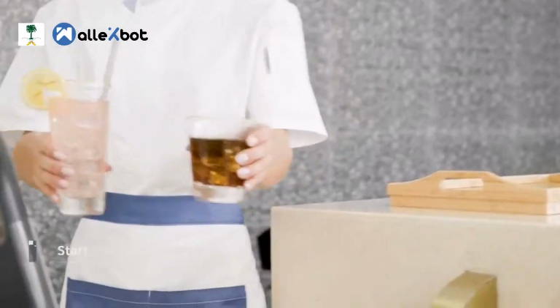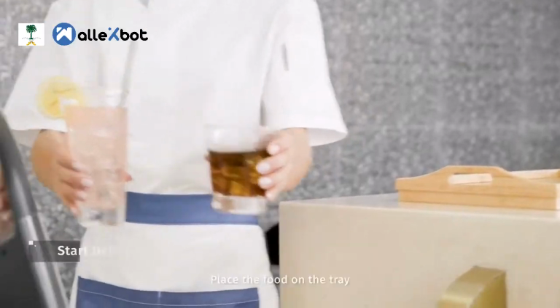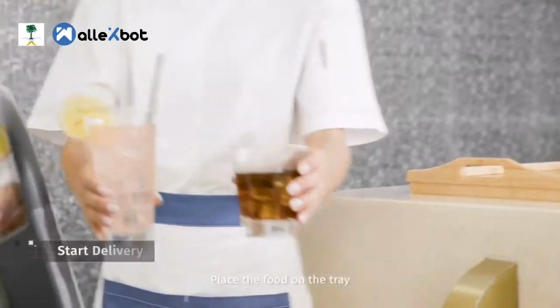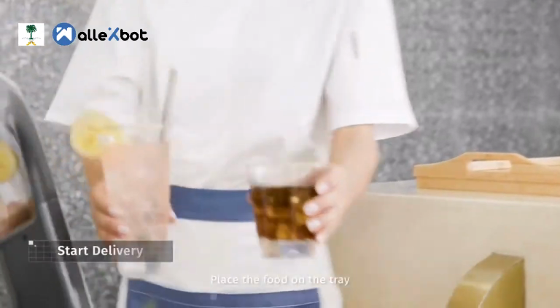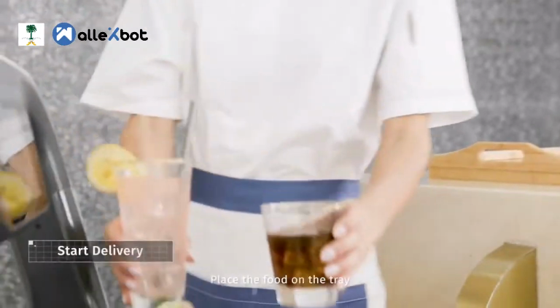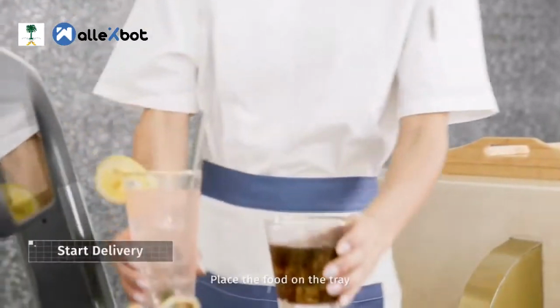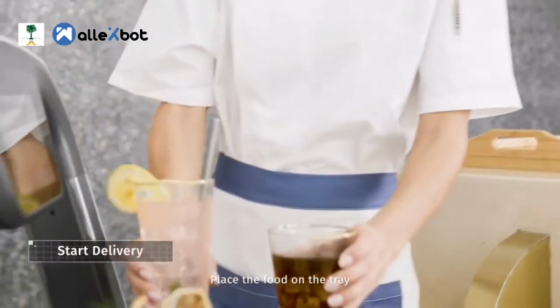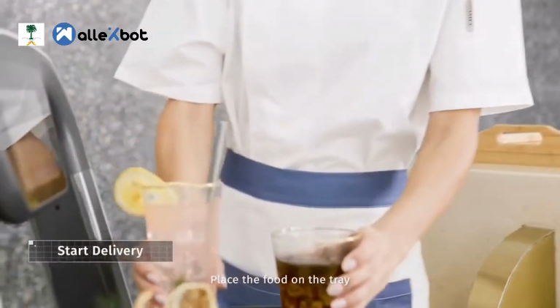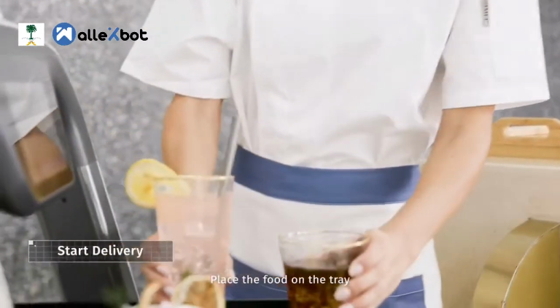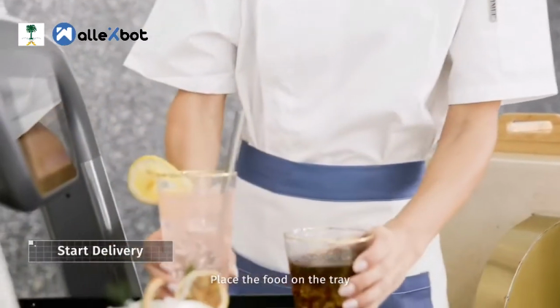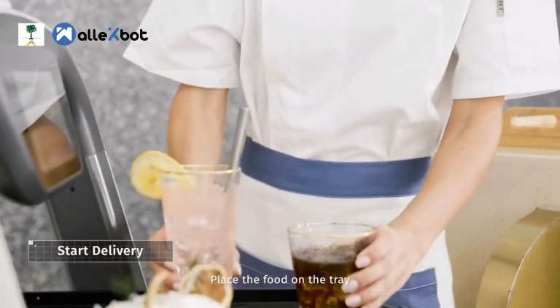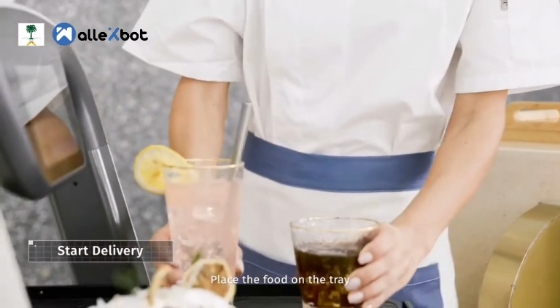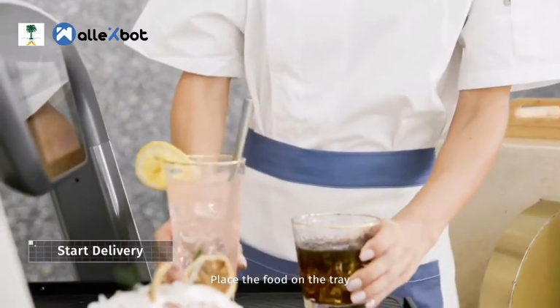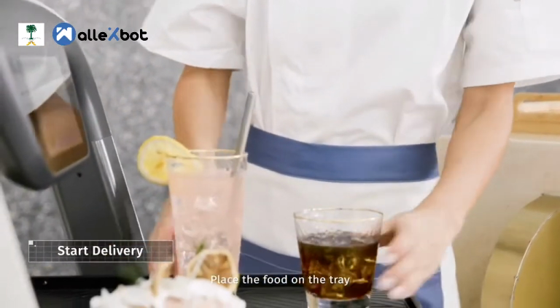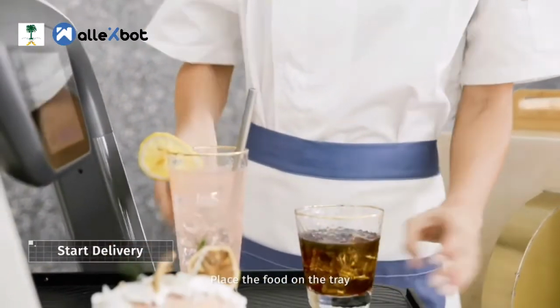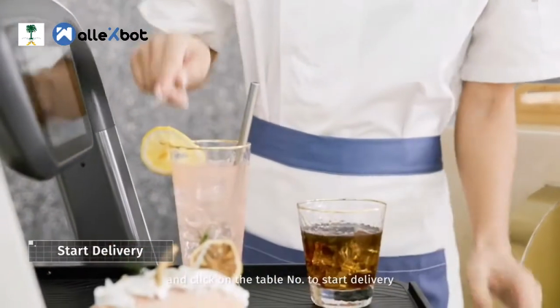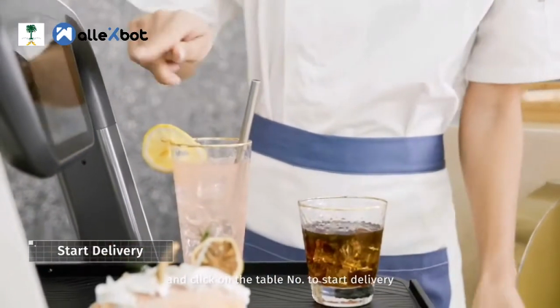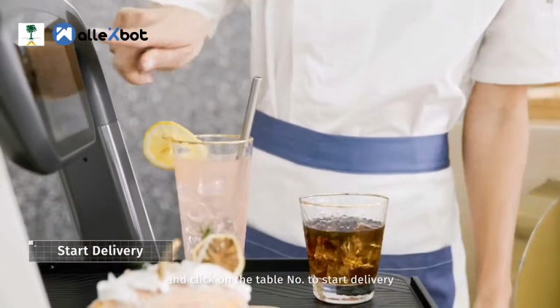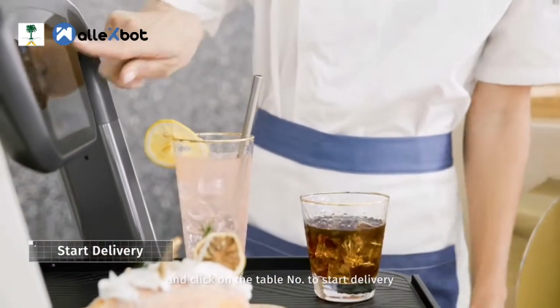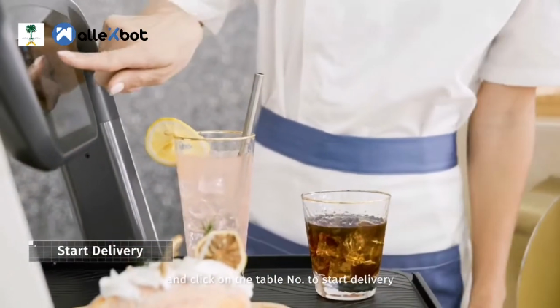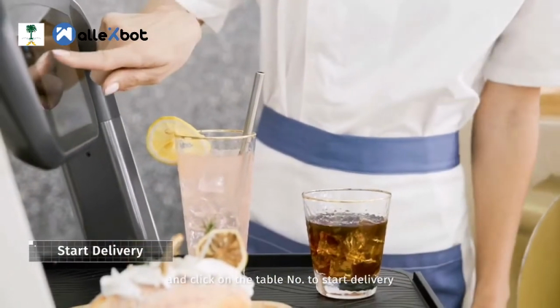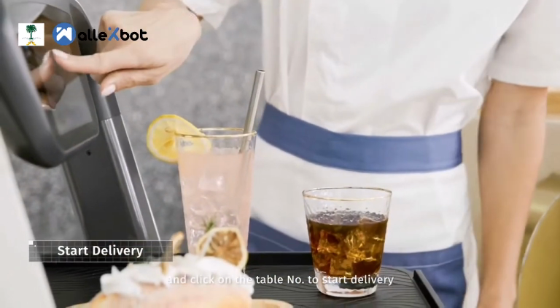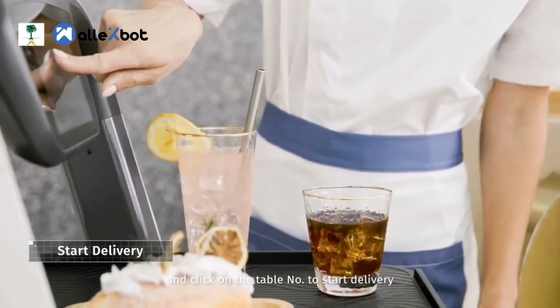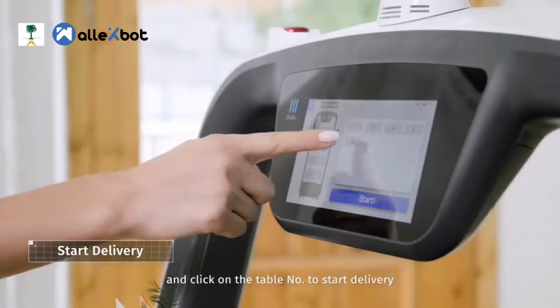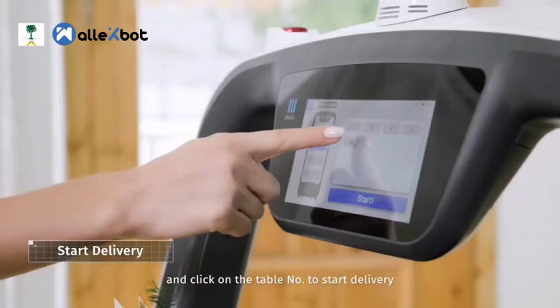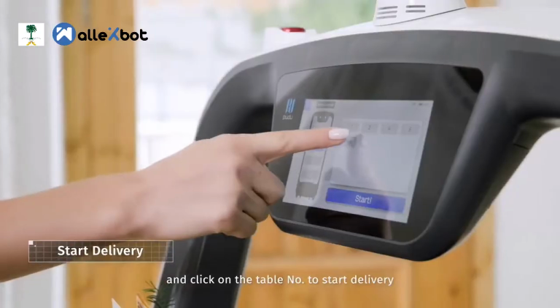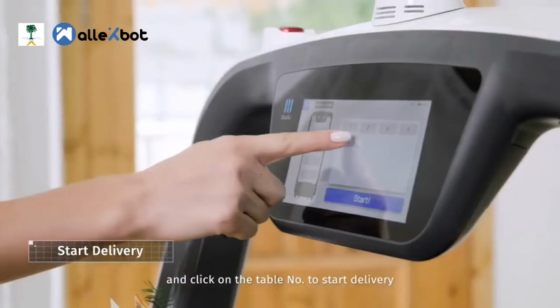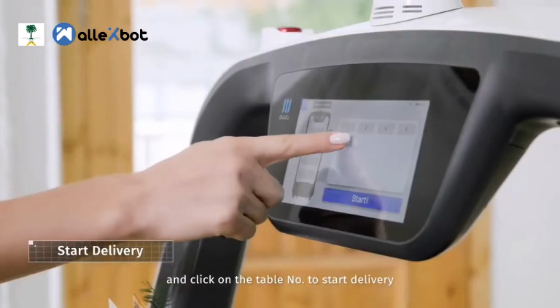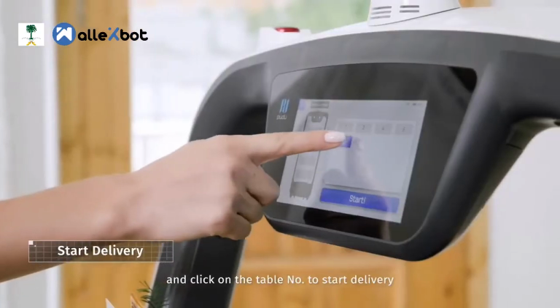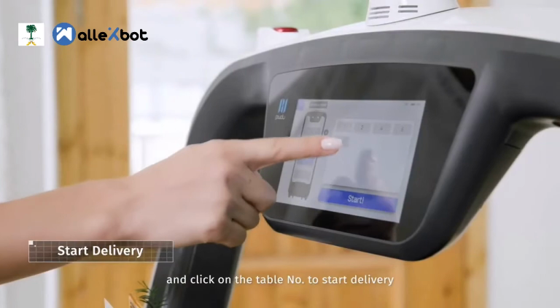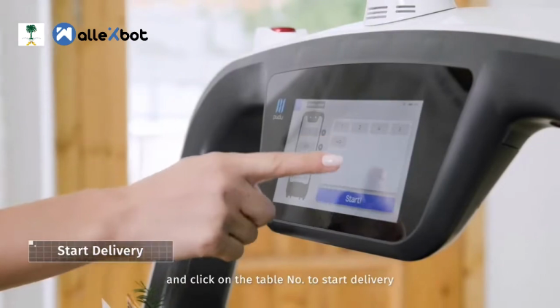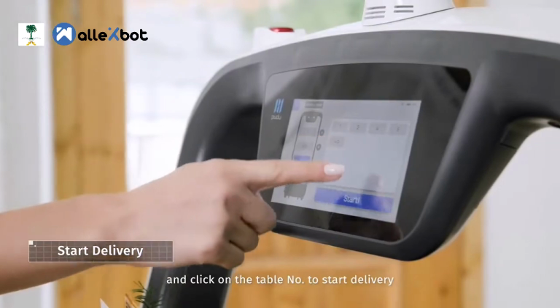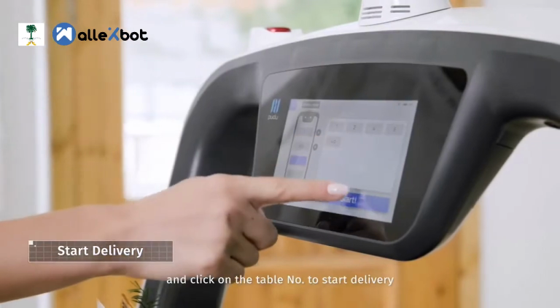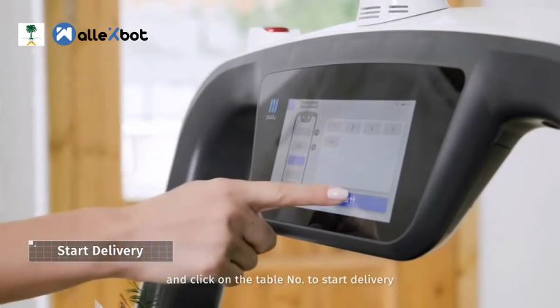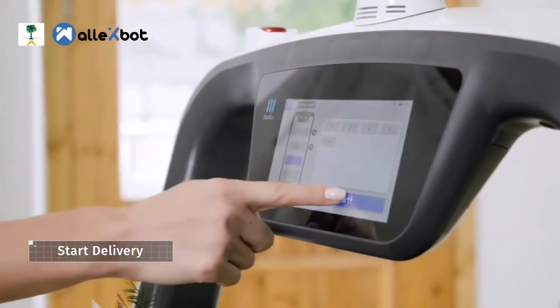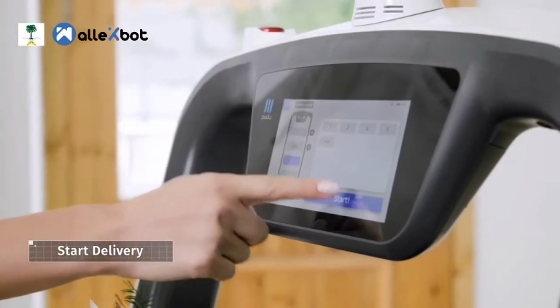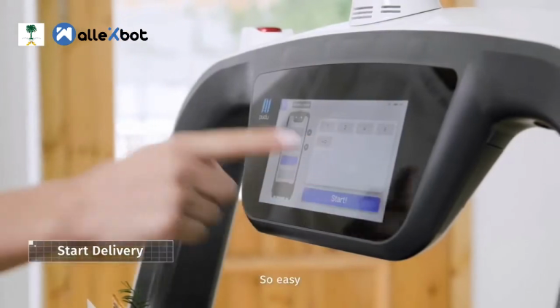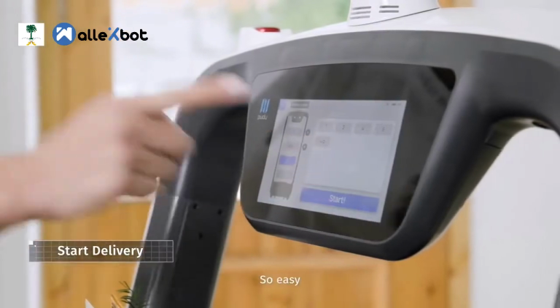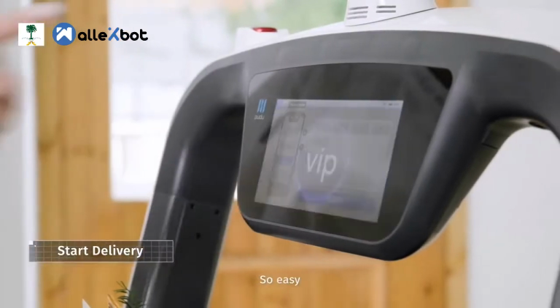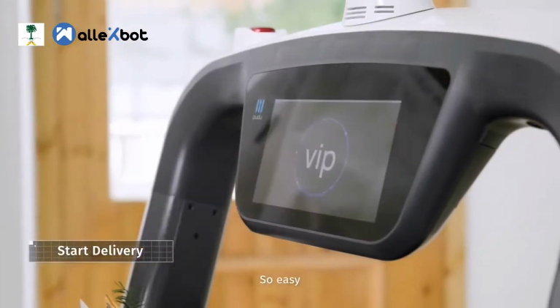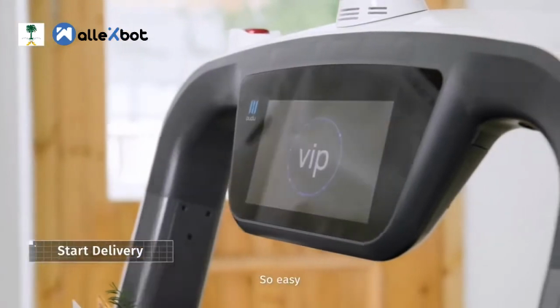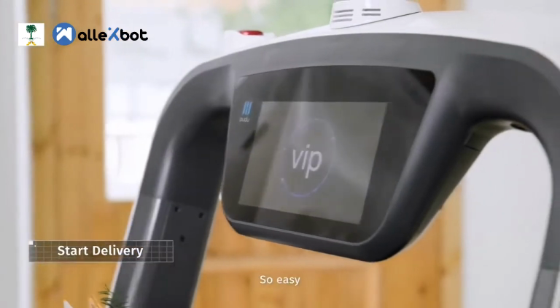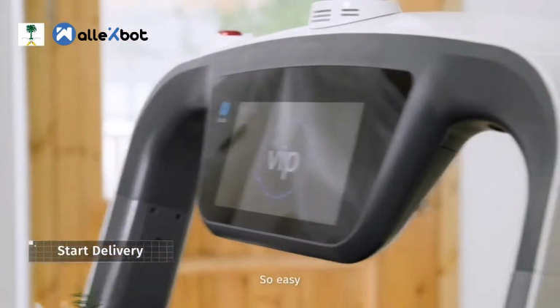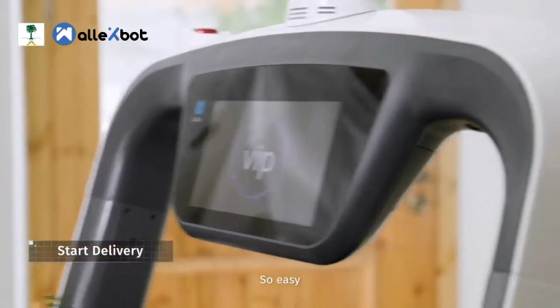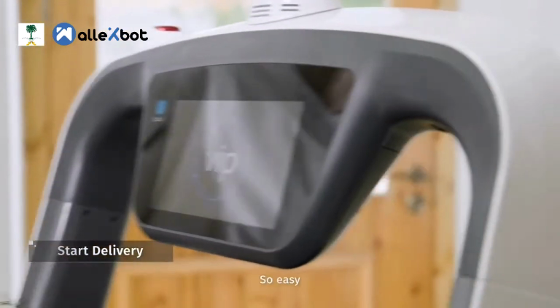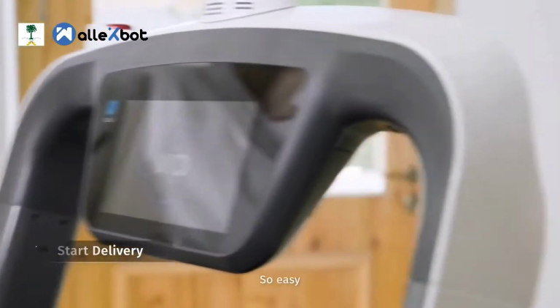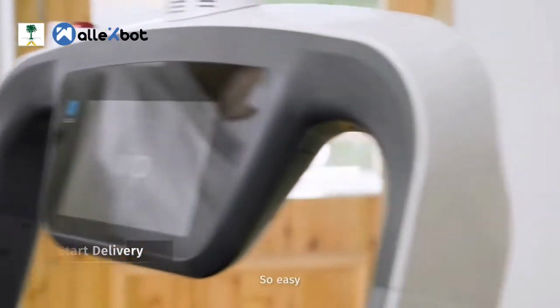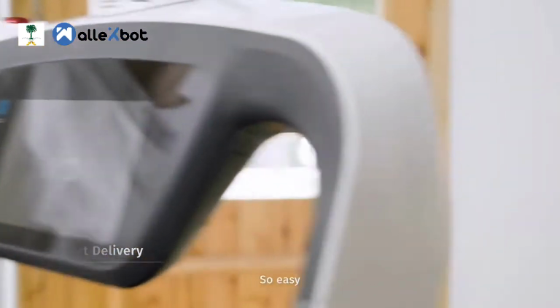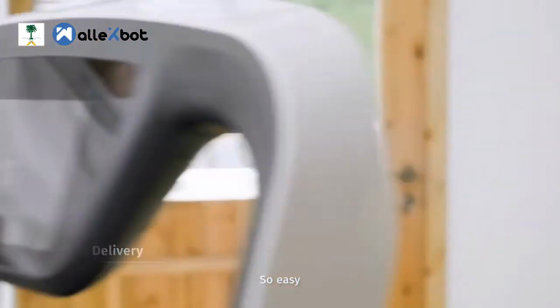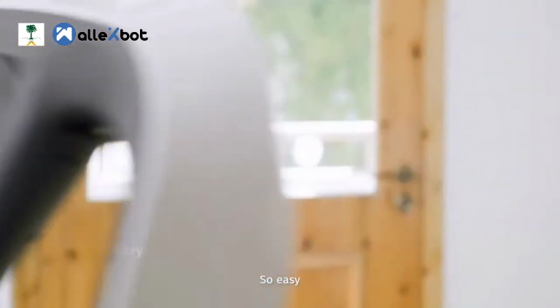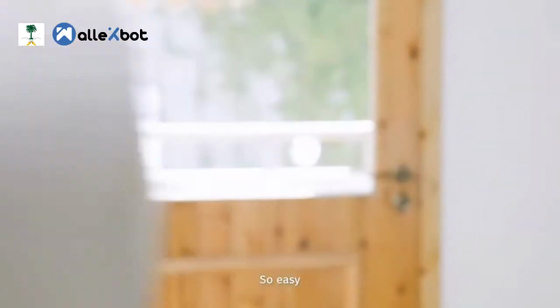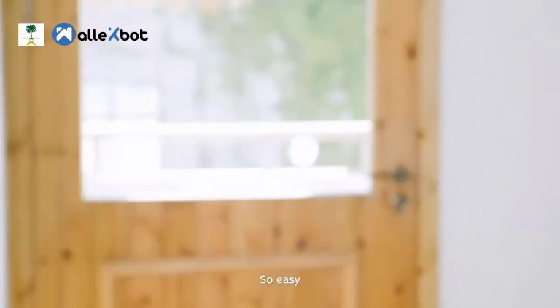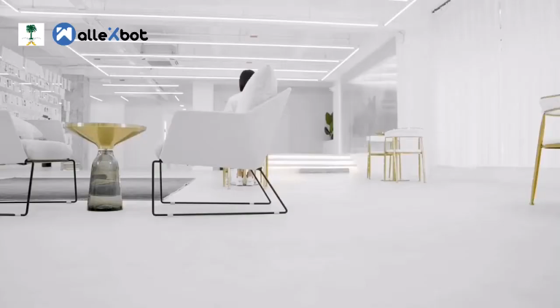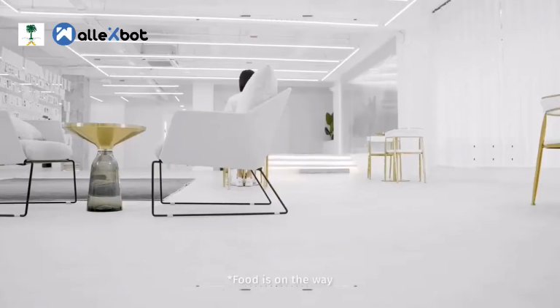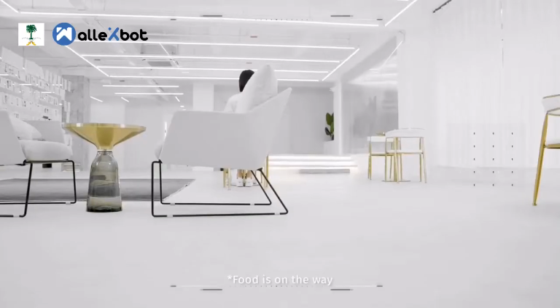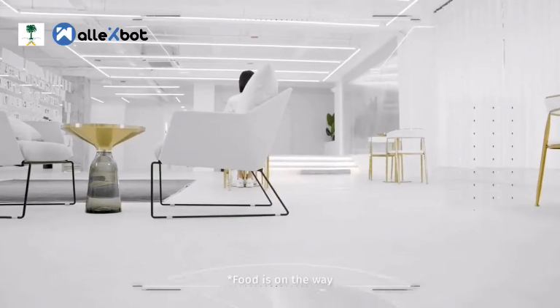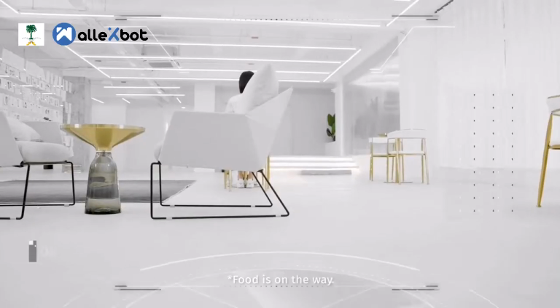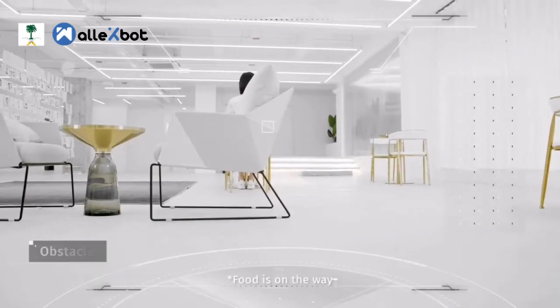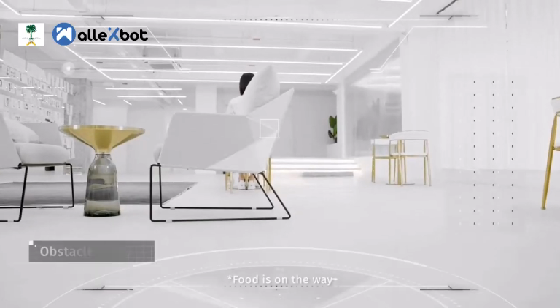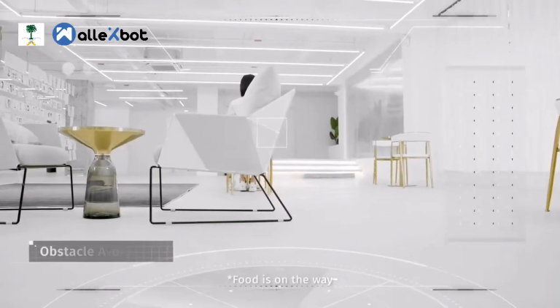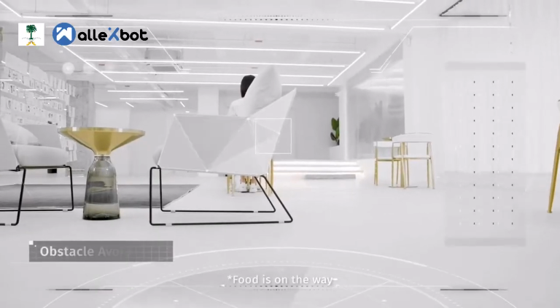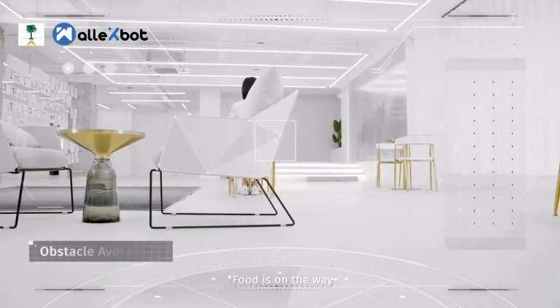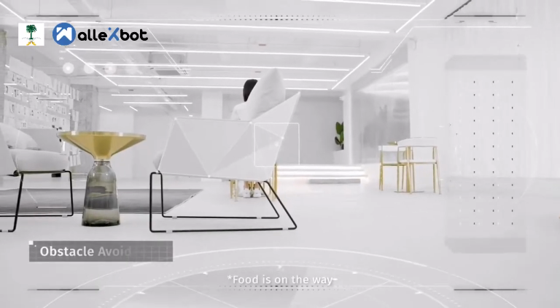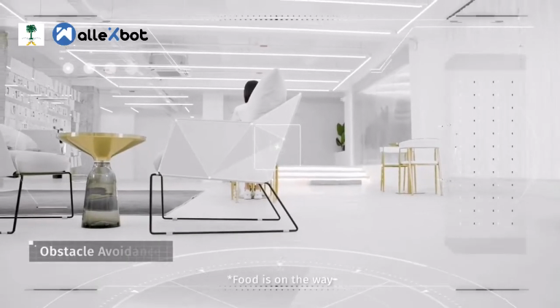Place the food on the tray and click the table number to start delivery. So easy — food is on the way.